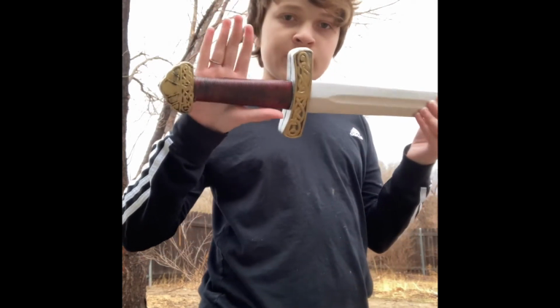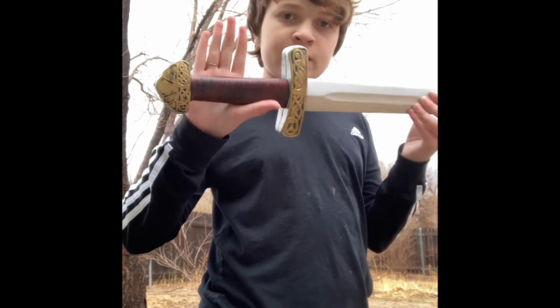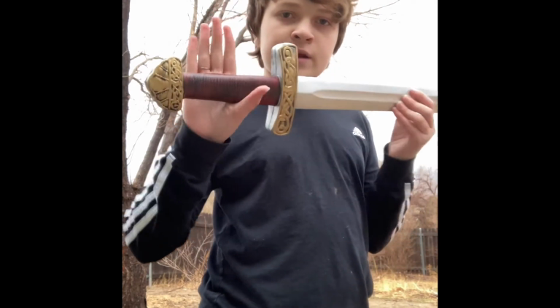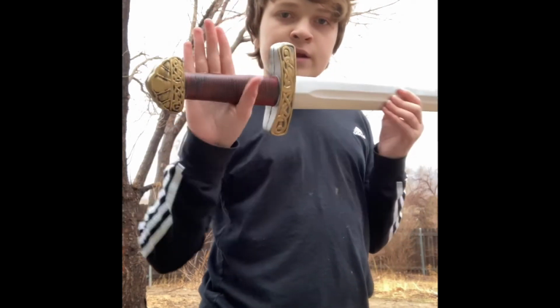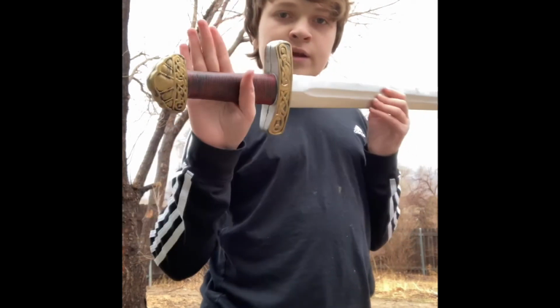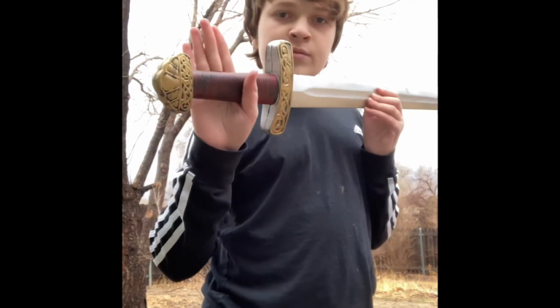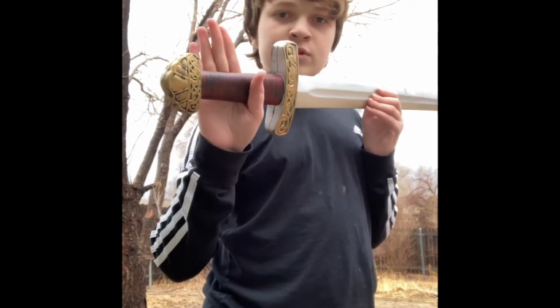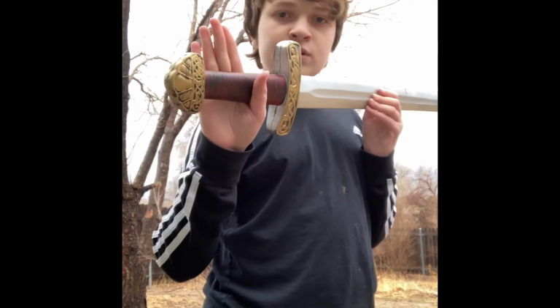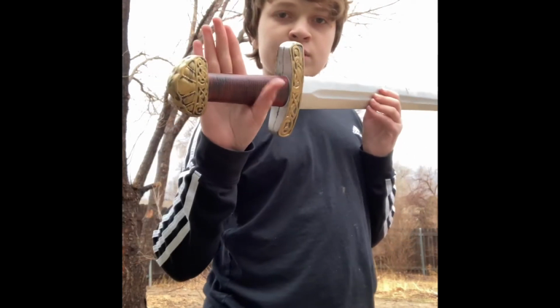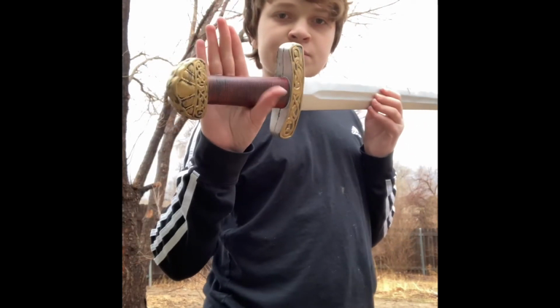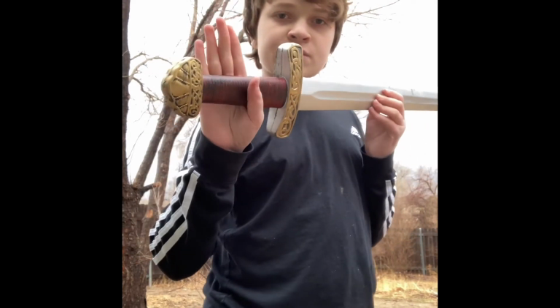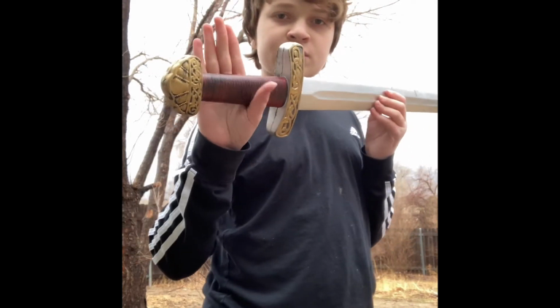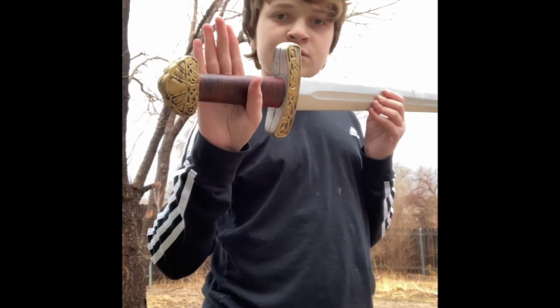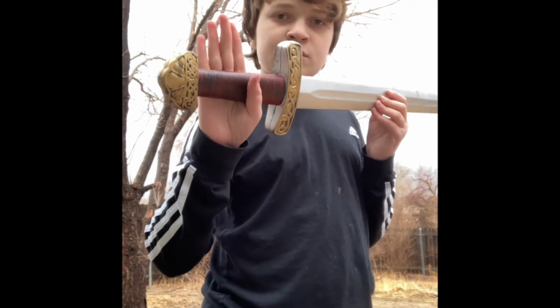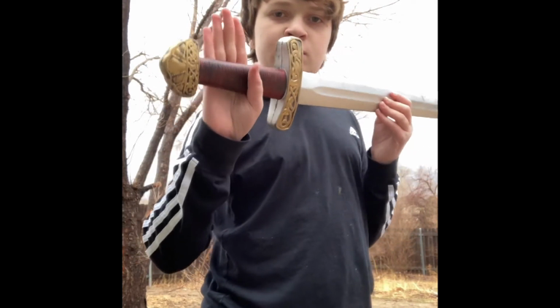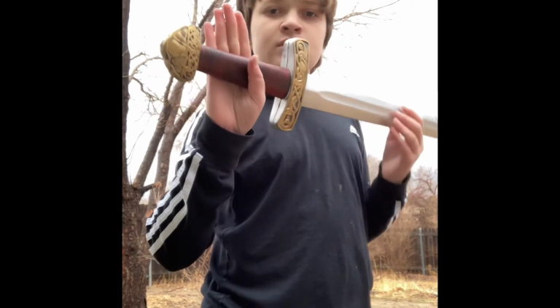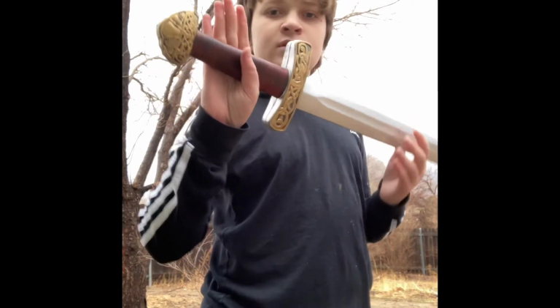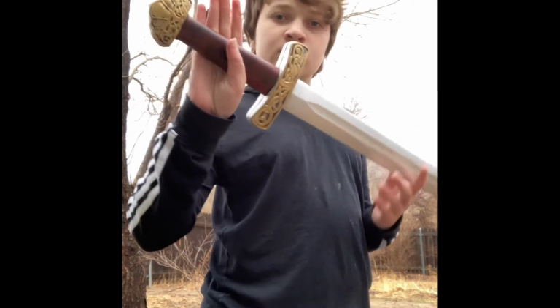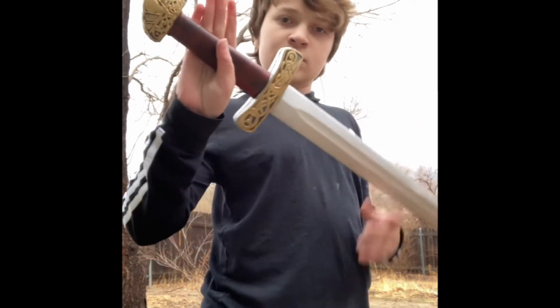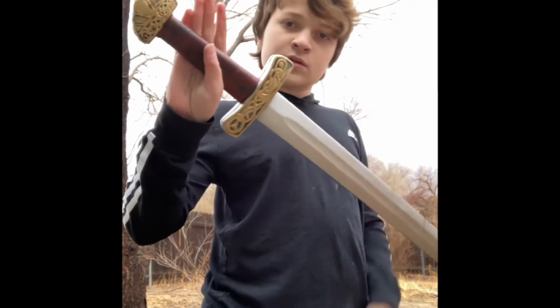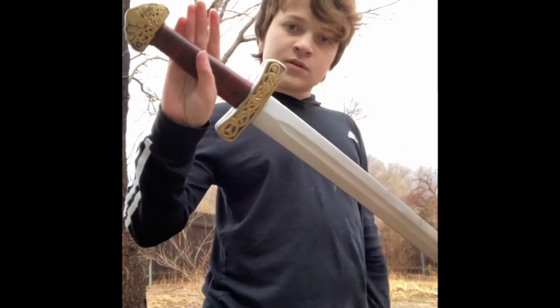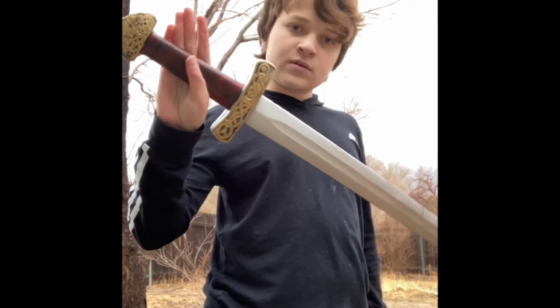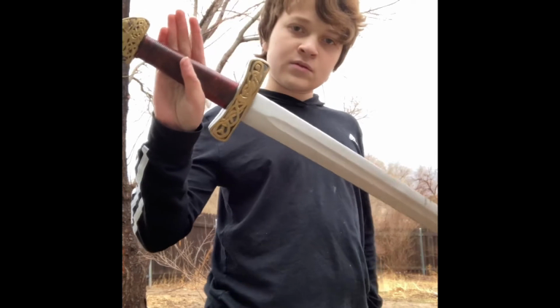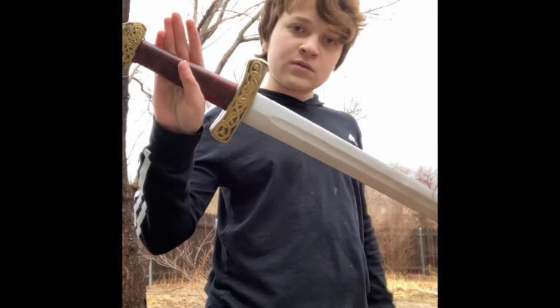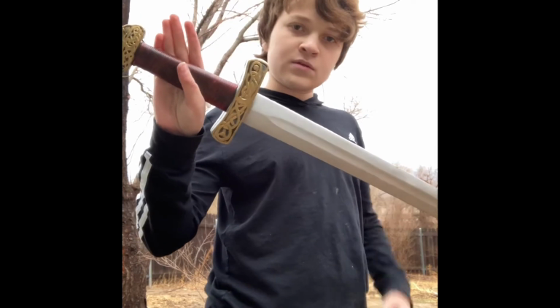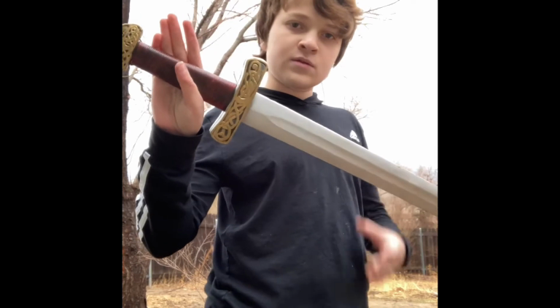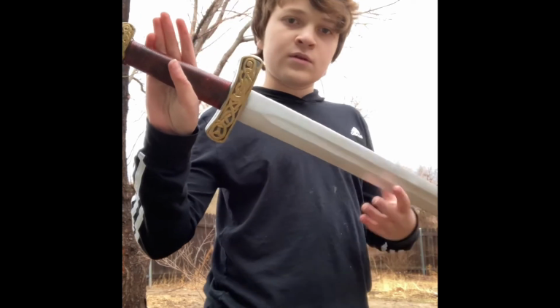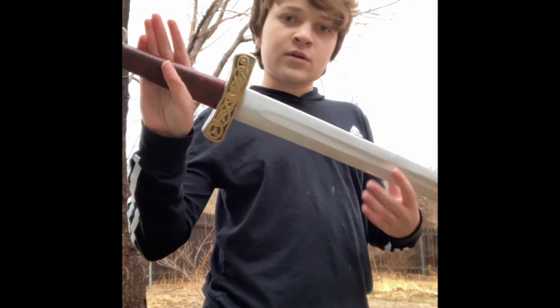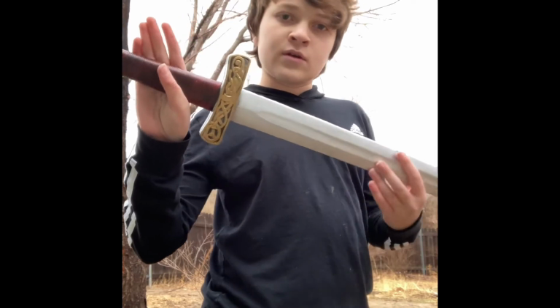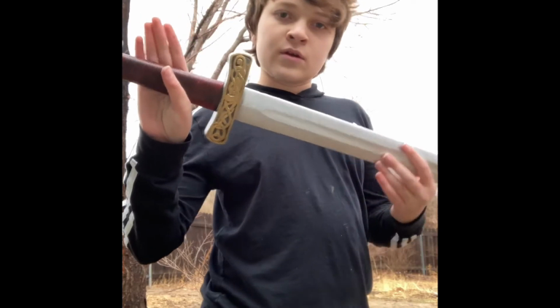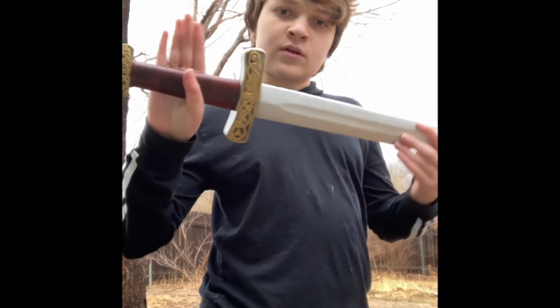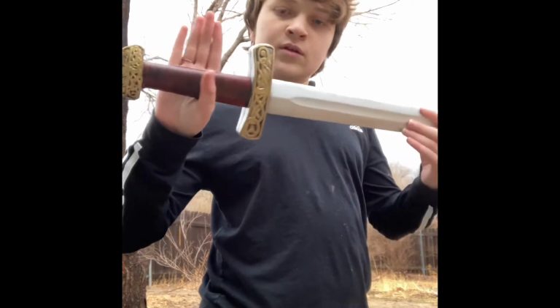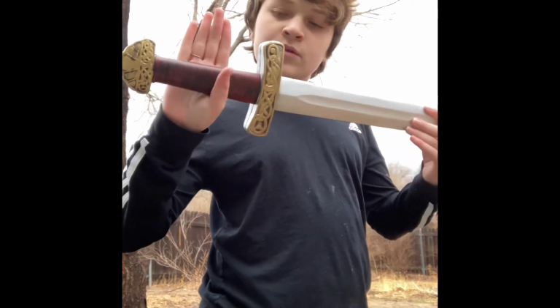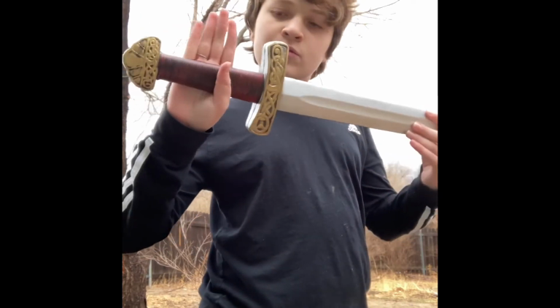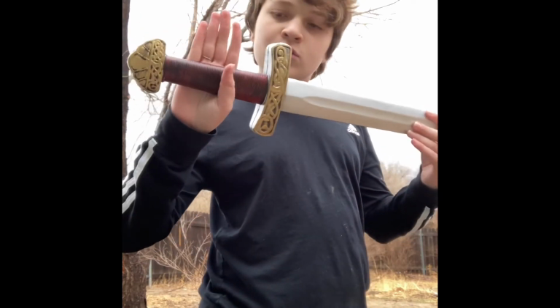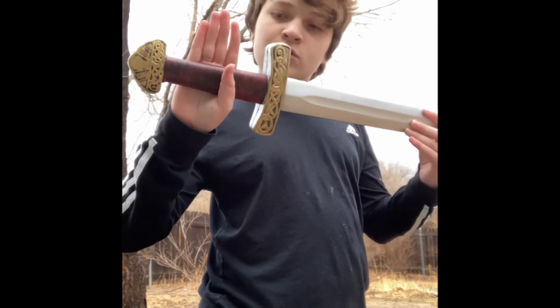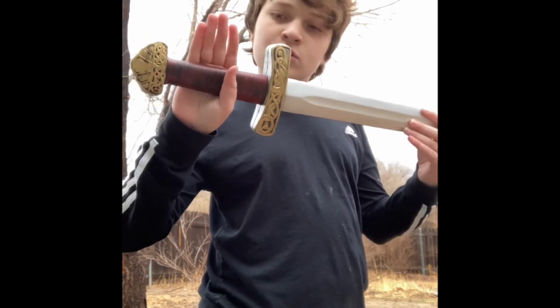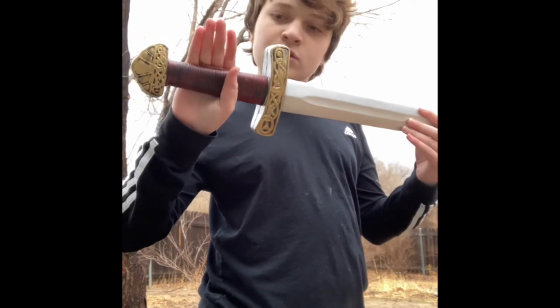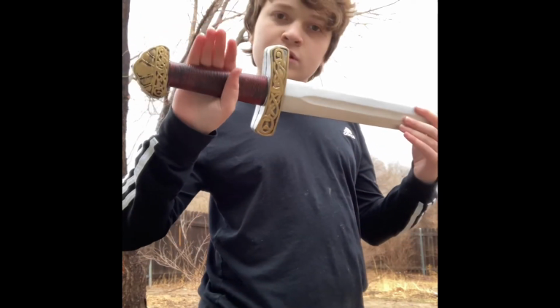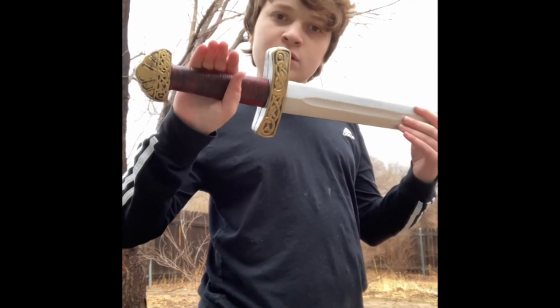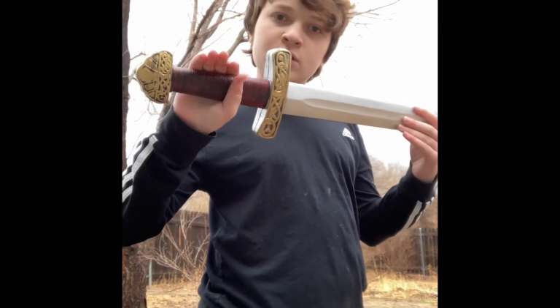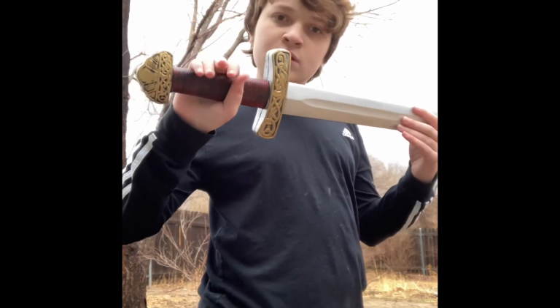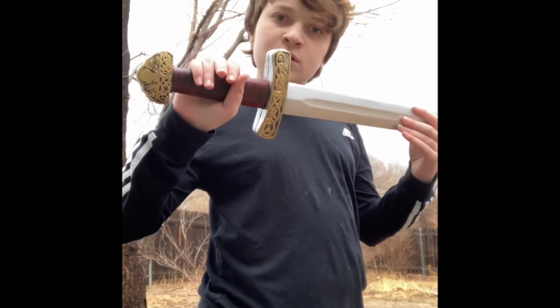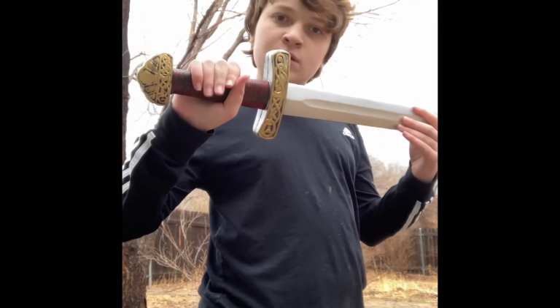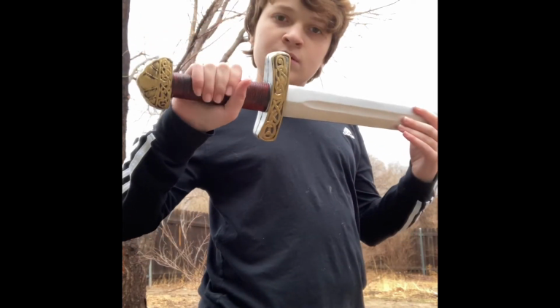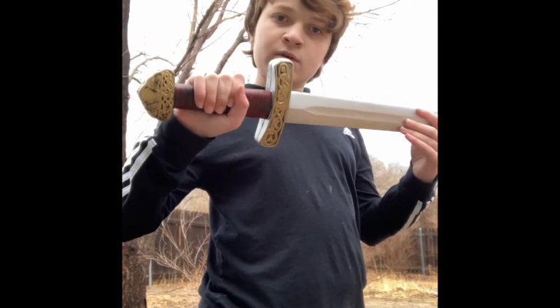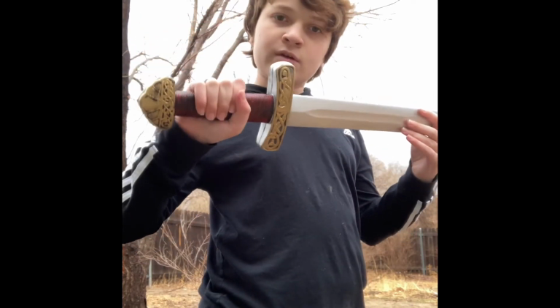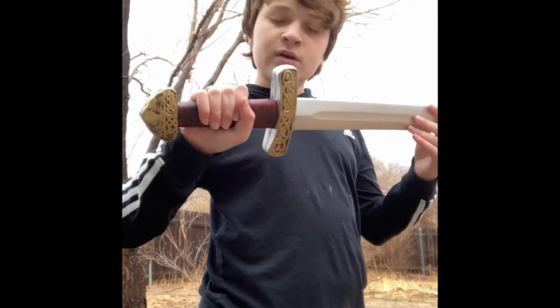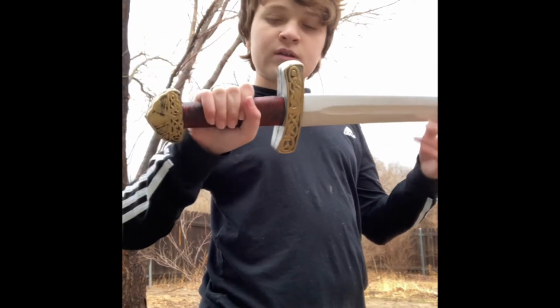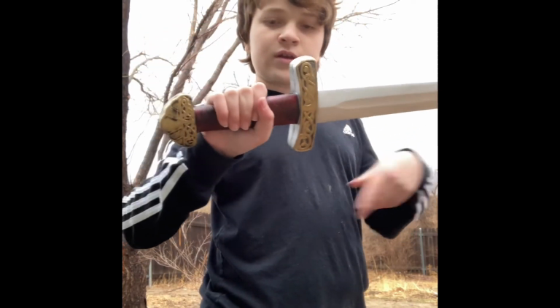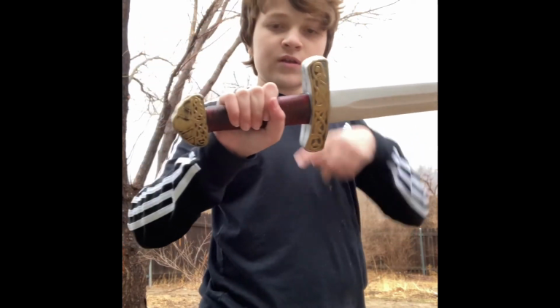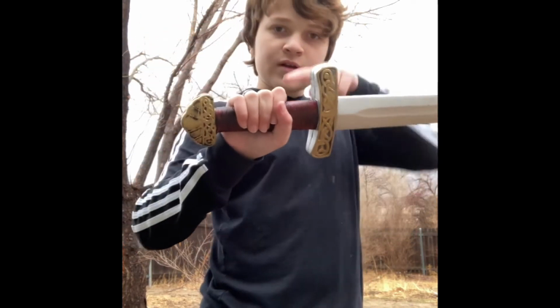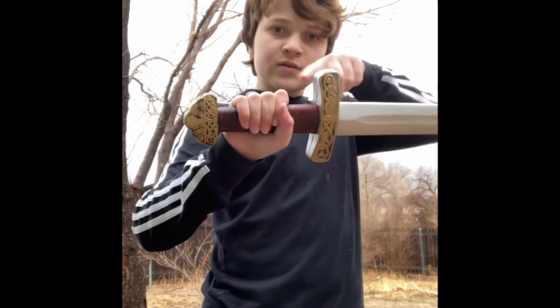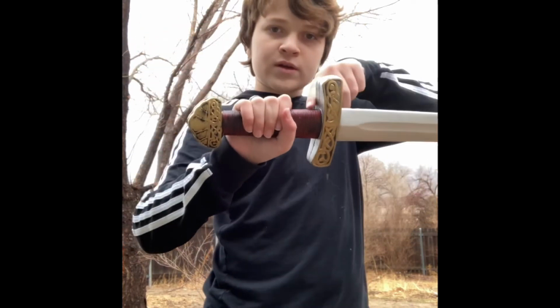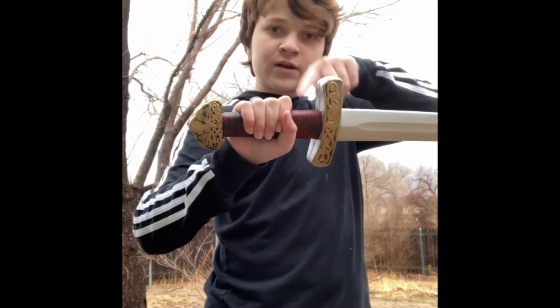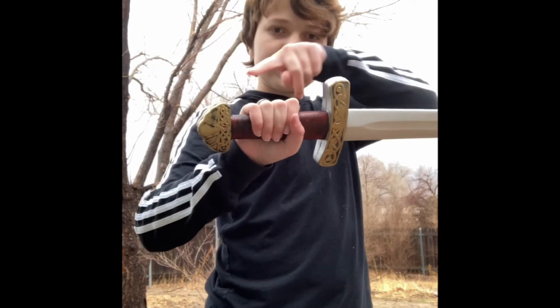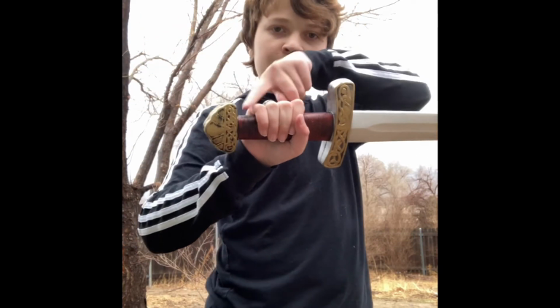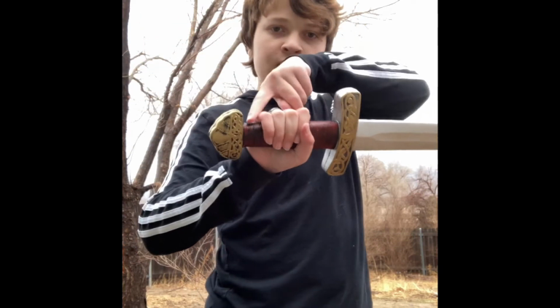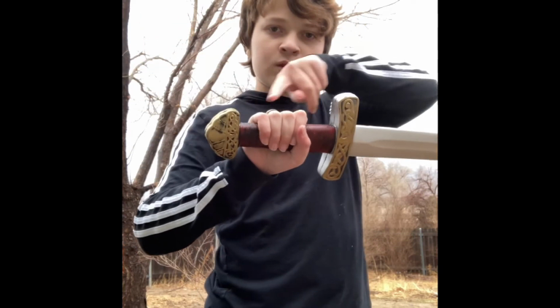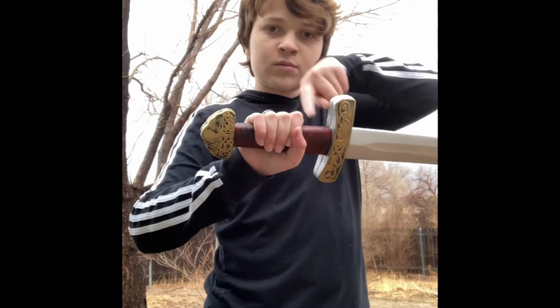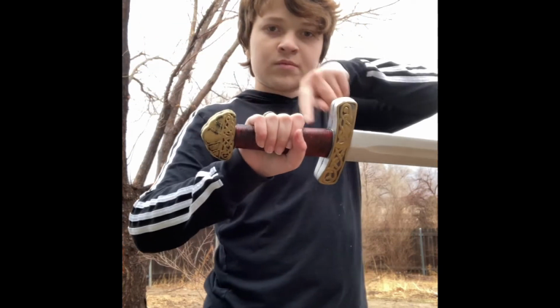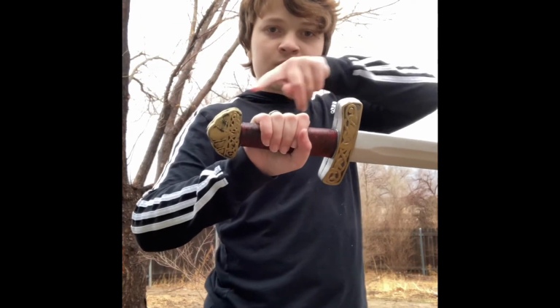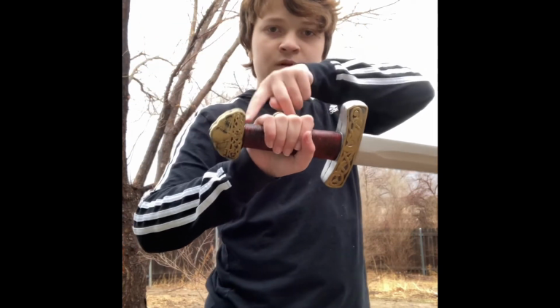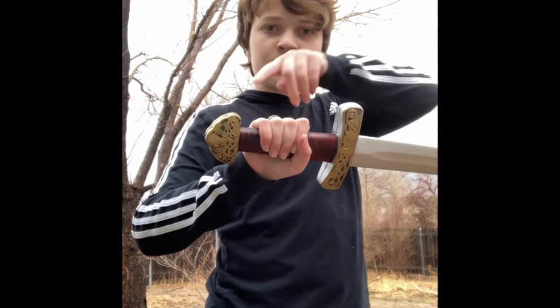The way to hold it is to curl your thumb up and under the handle of the sword, then pull your fingers around it so your thumb is on top of all four of your fingers.